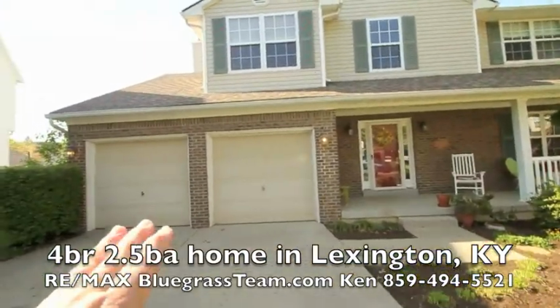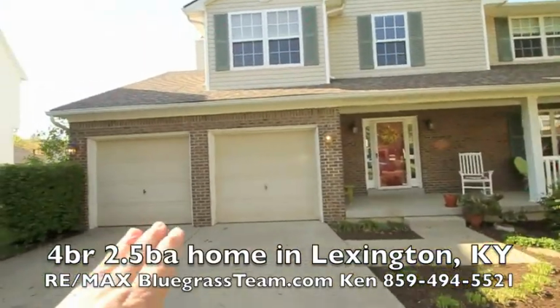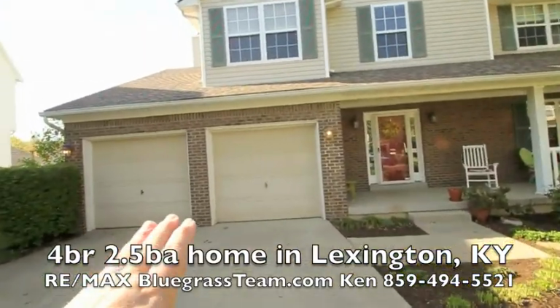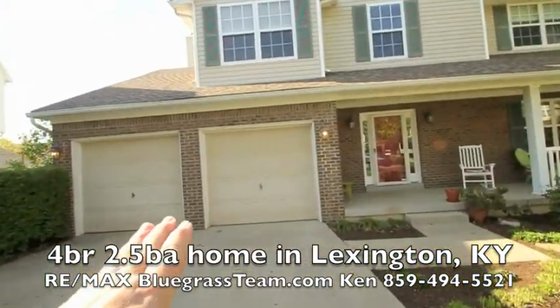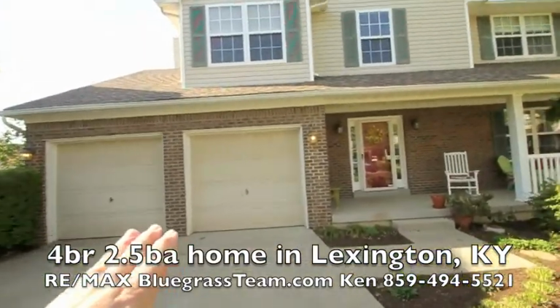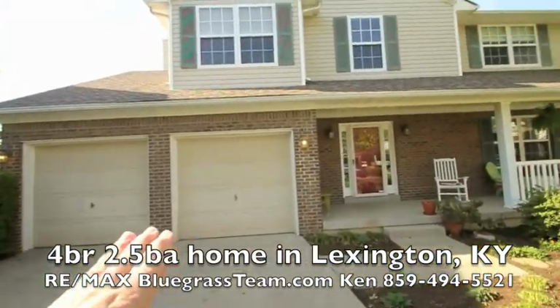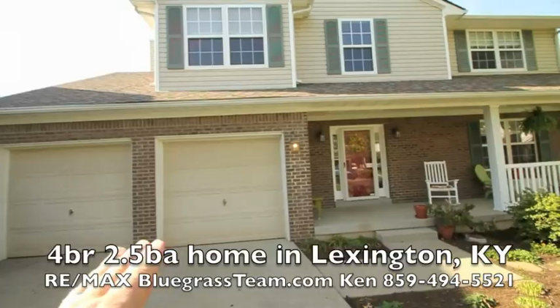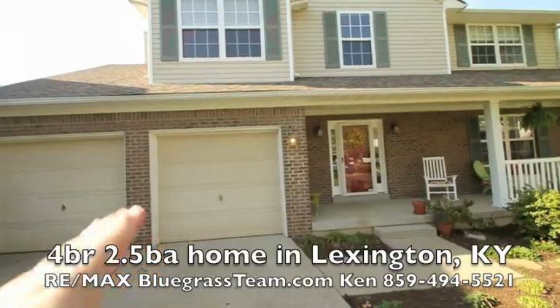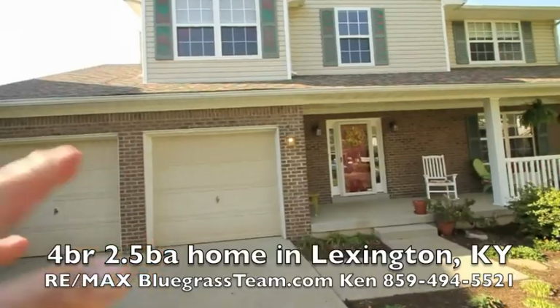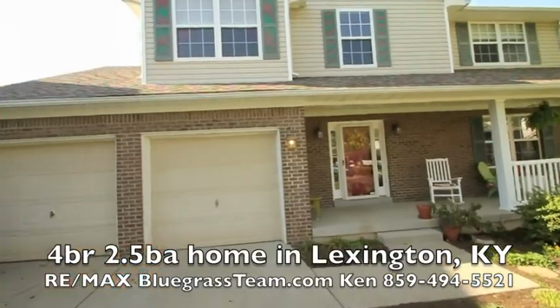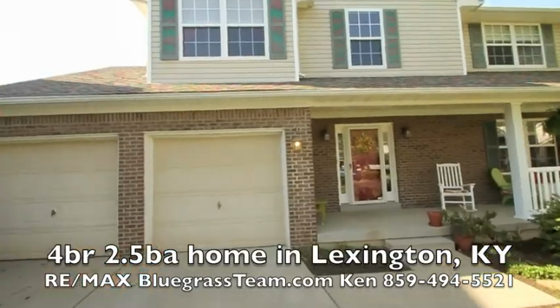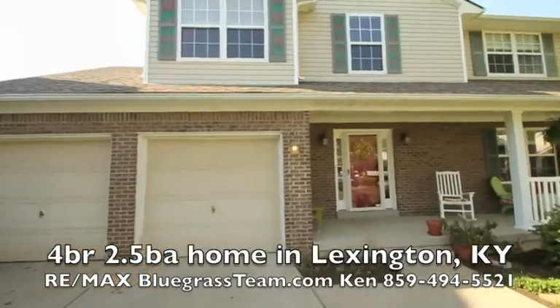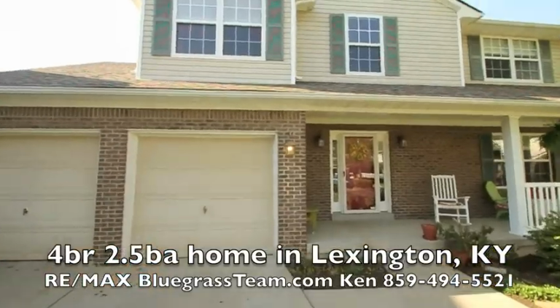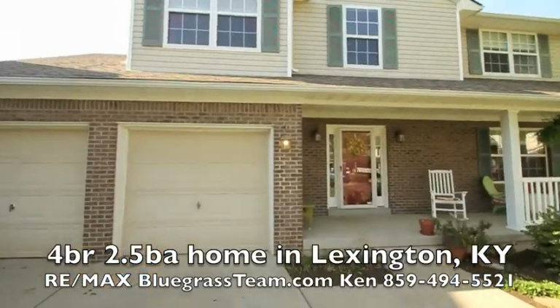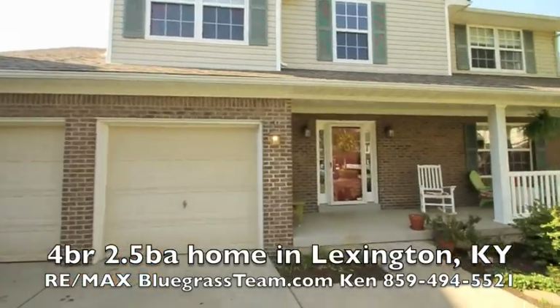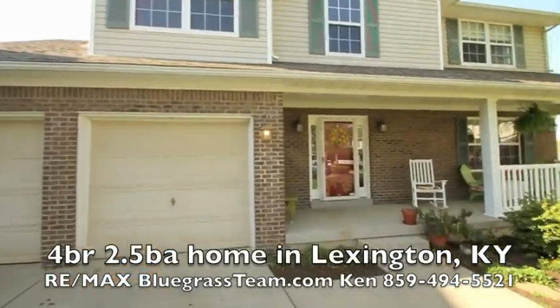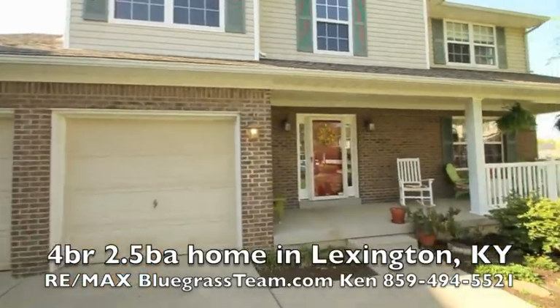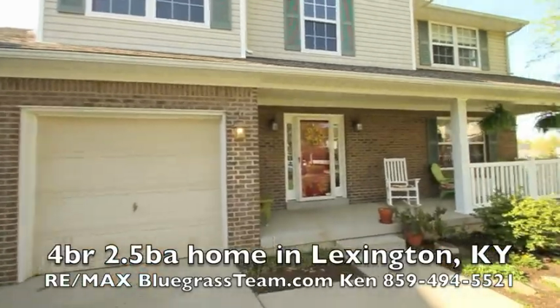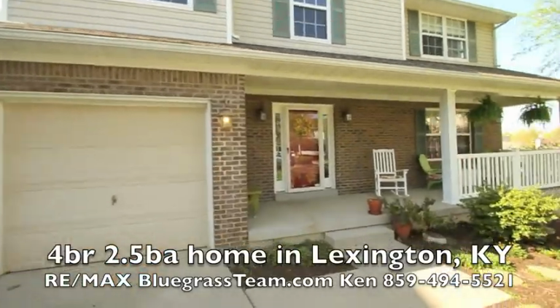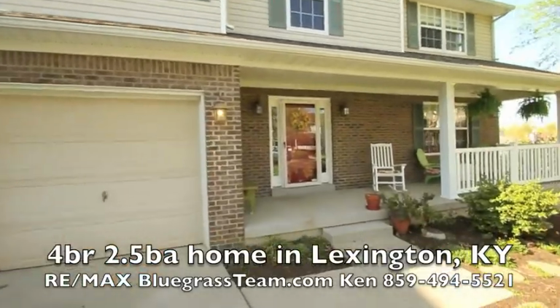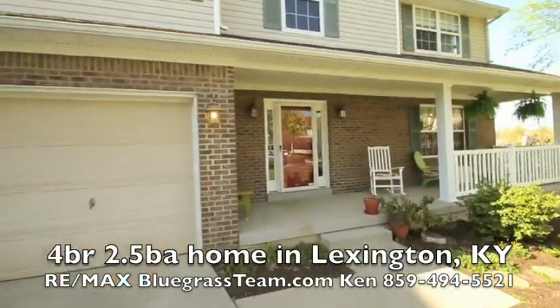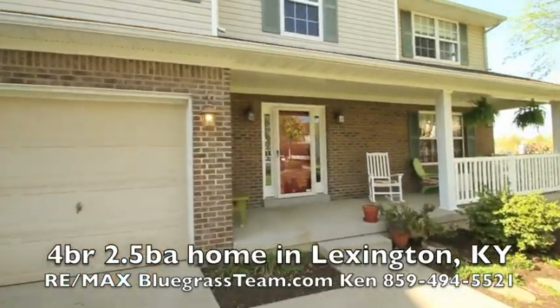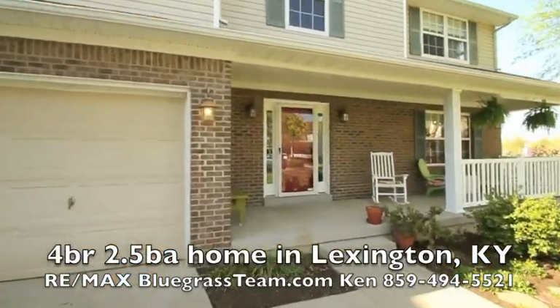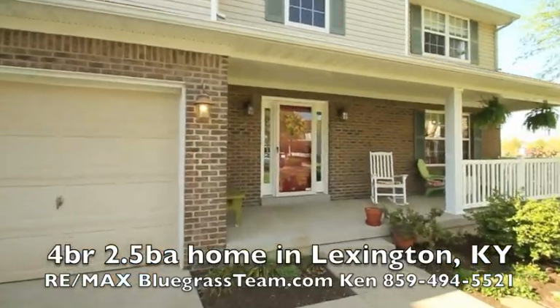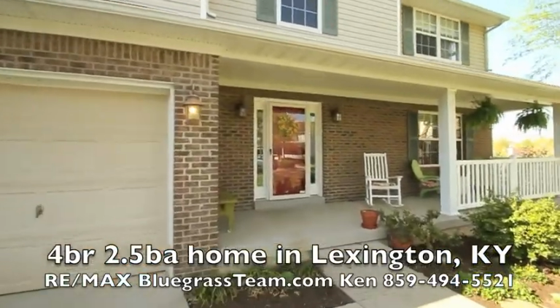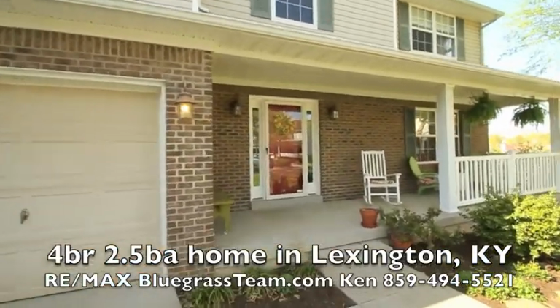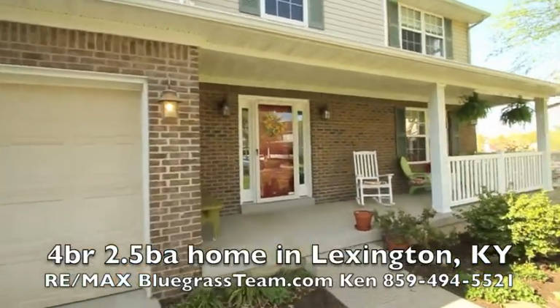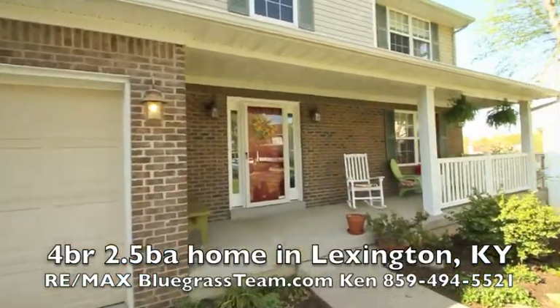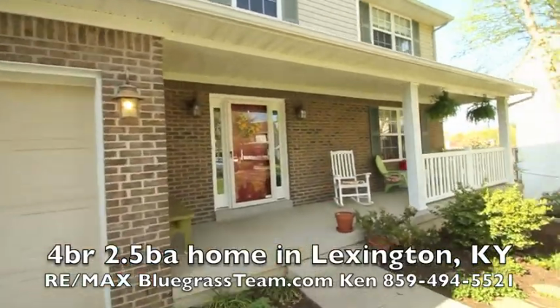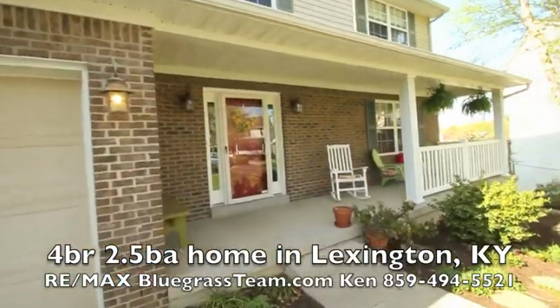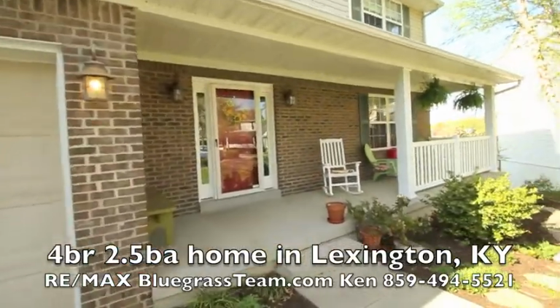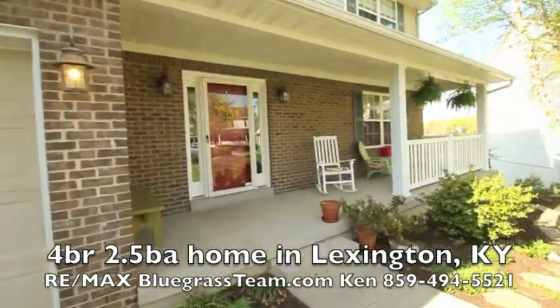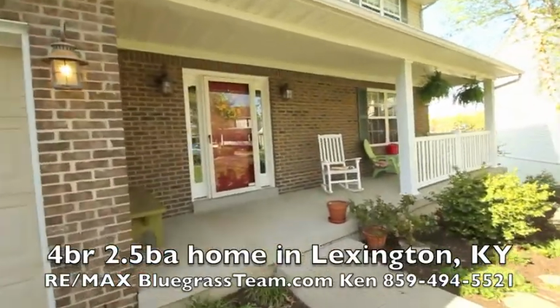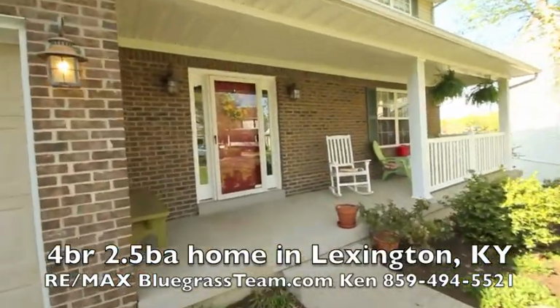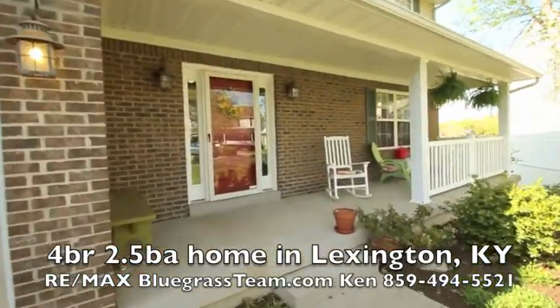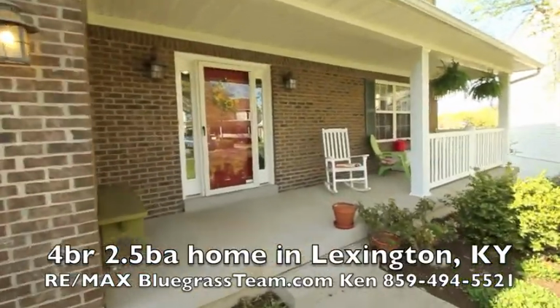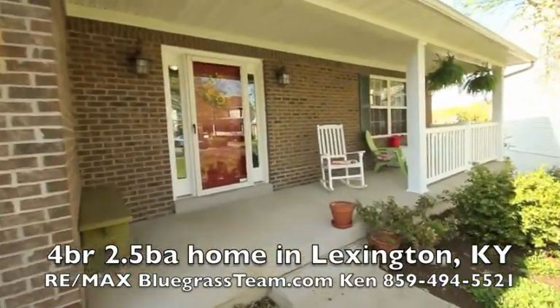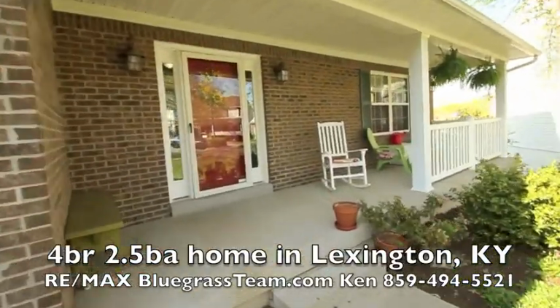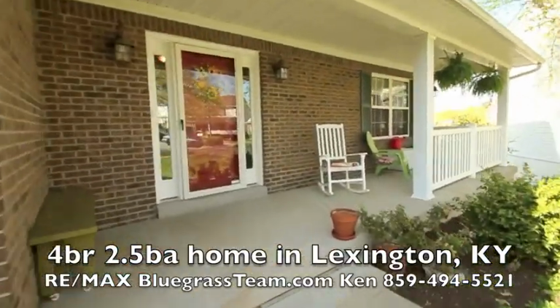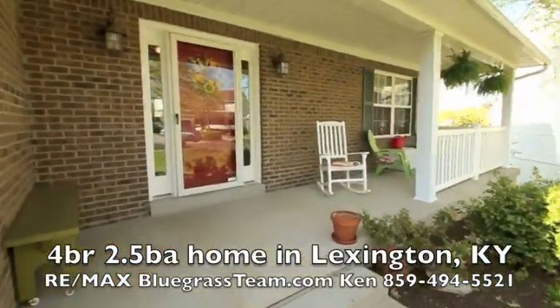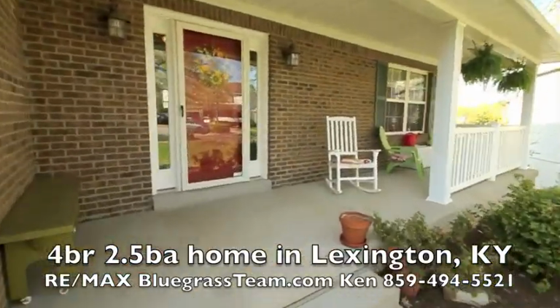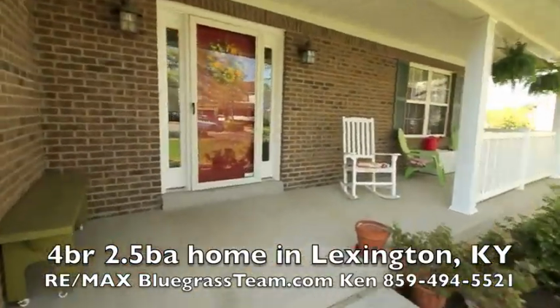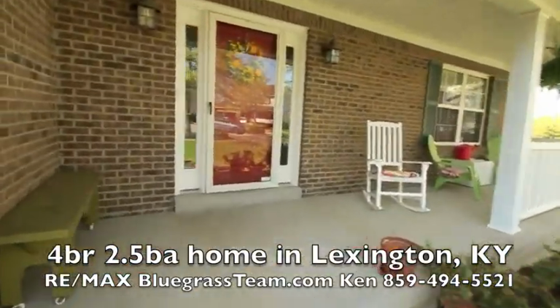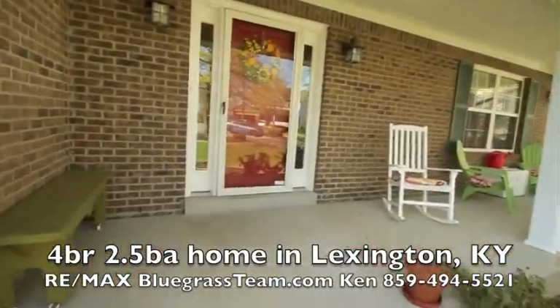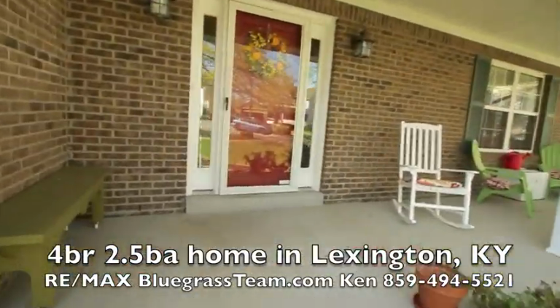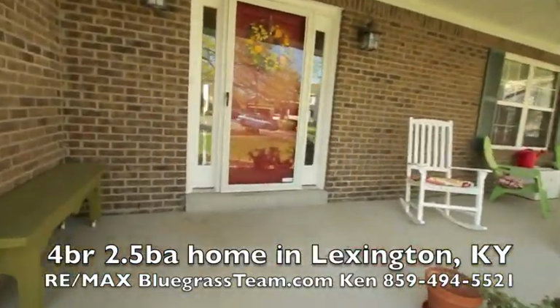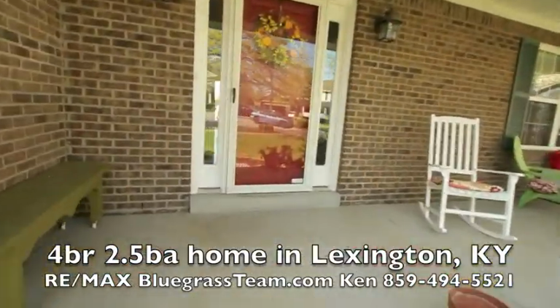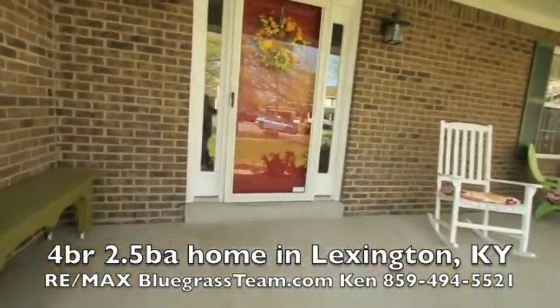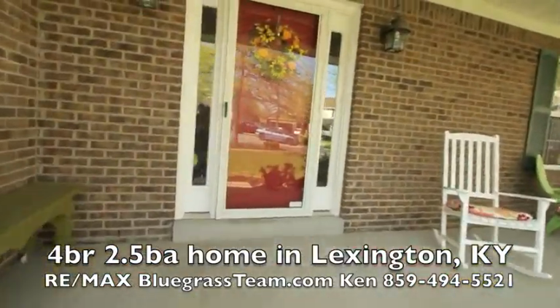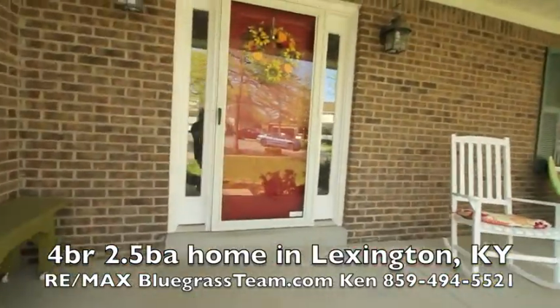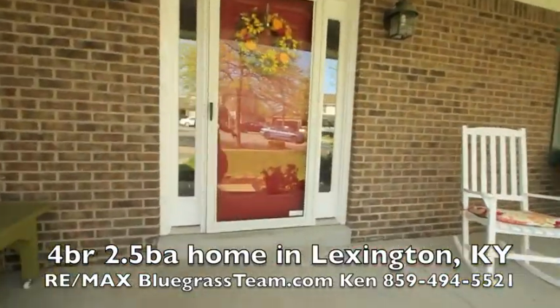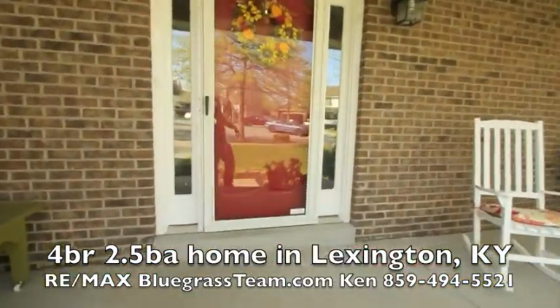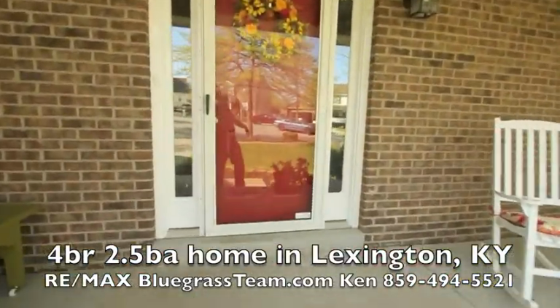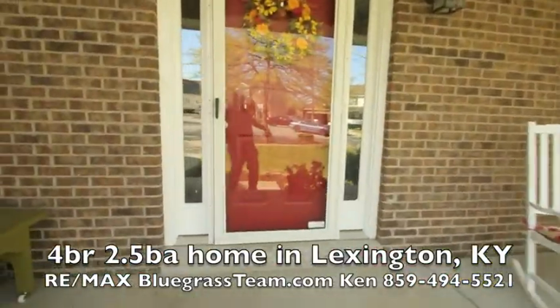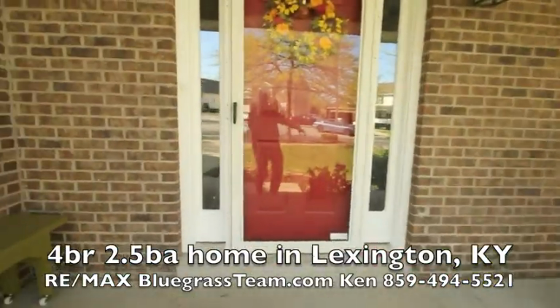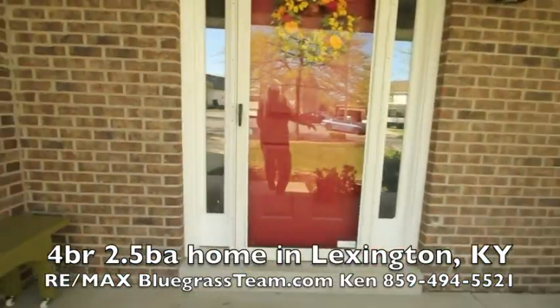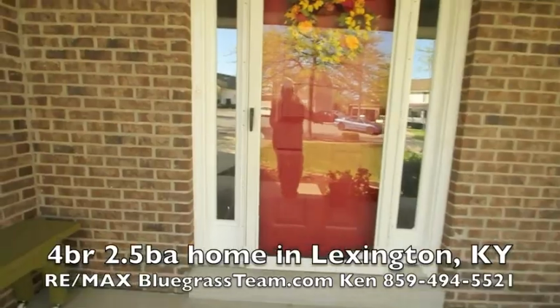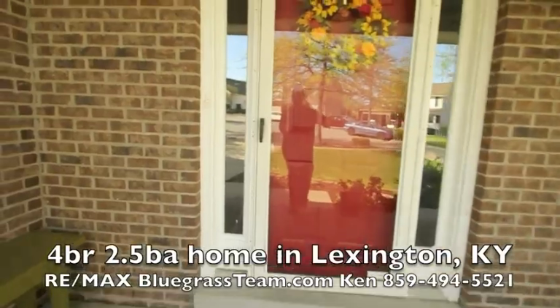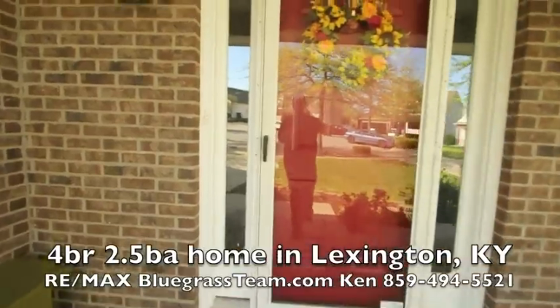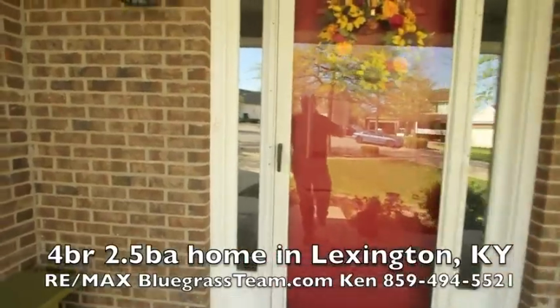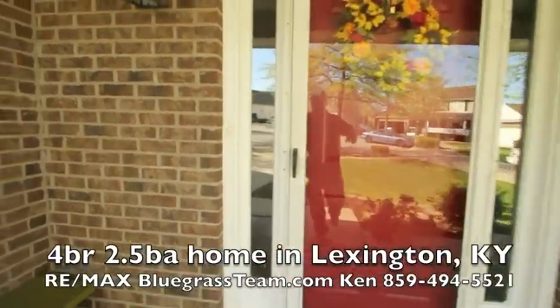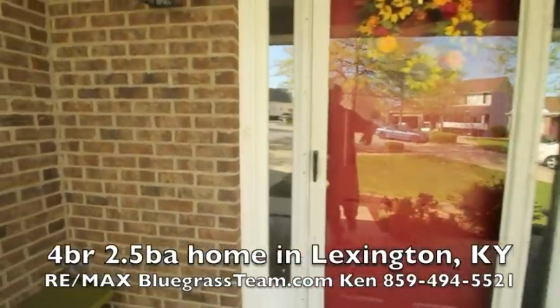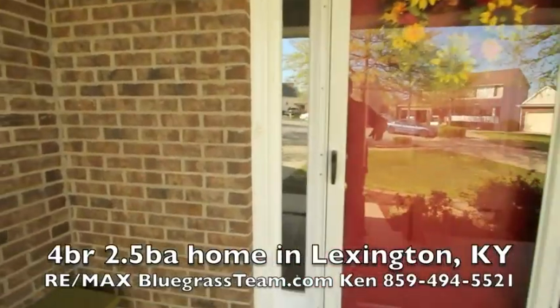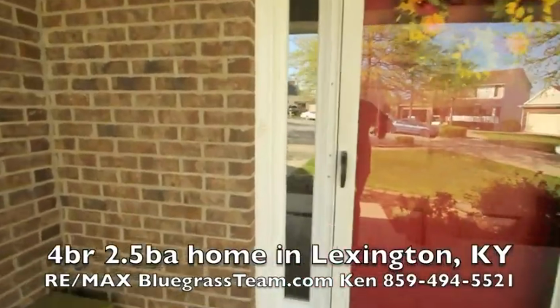Two car garage, beautiful backyard, four bedroom, two and a half bath. Move right in — the place is spotless.